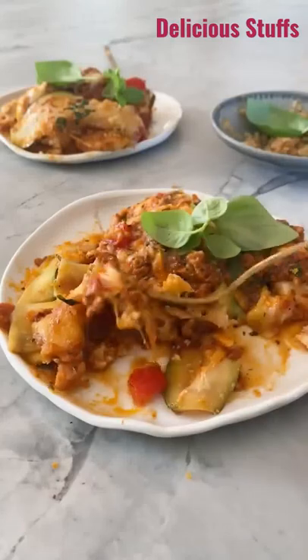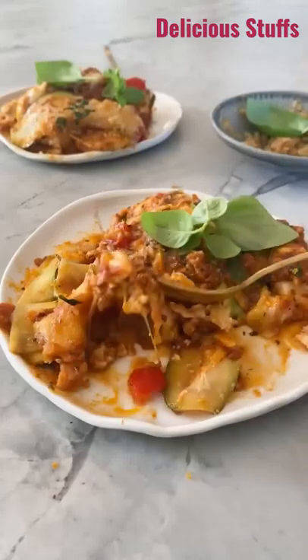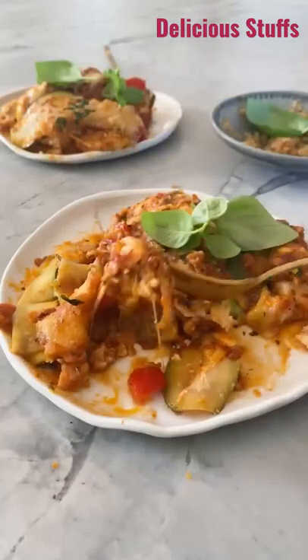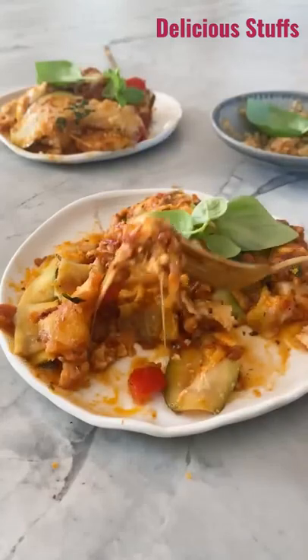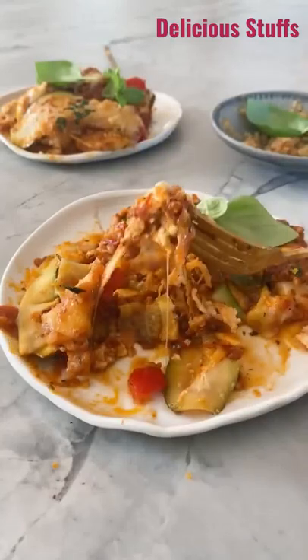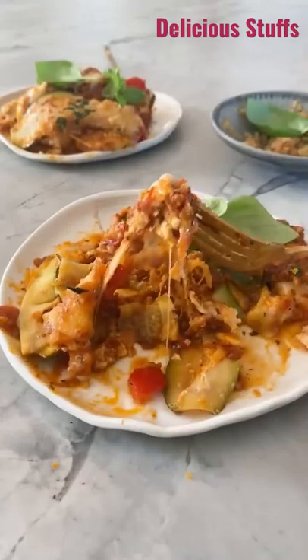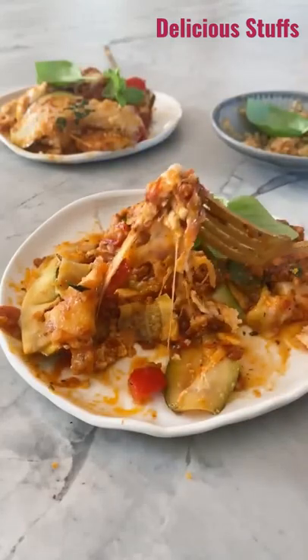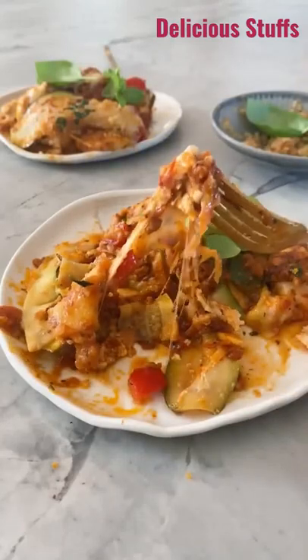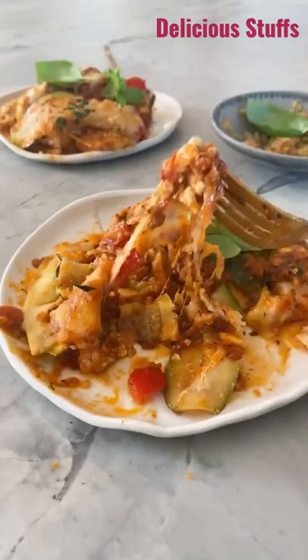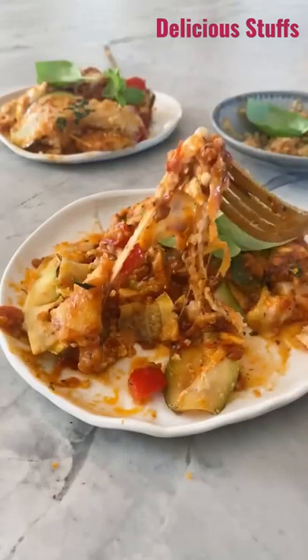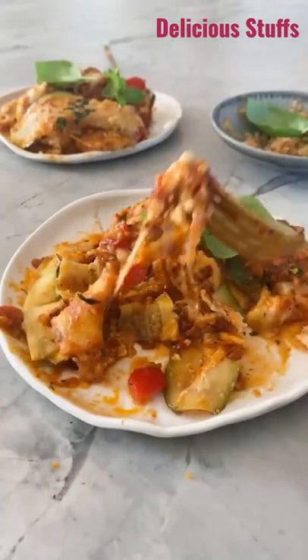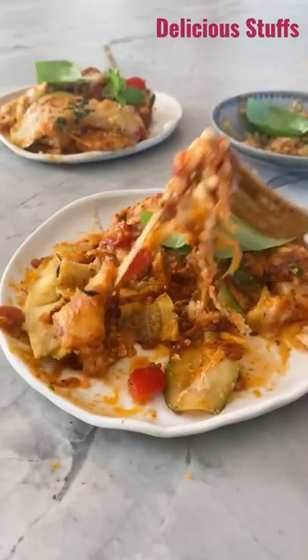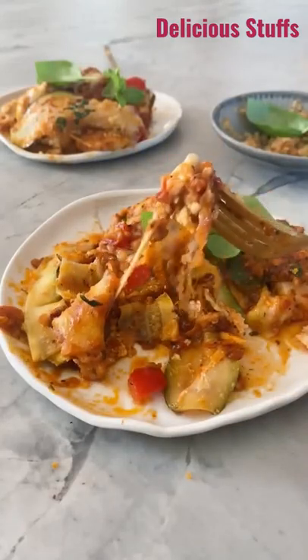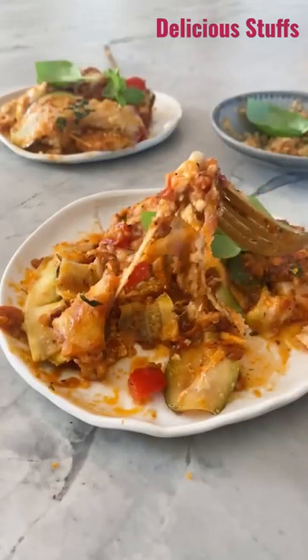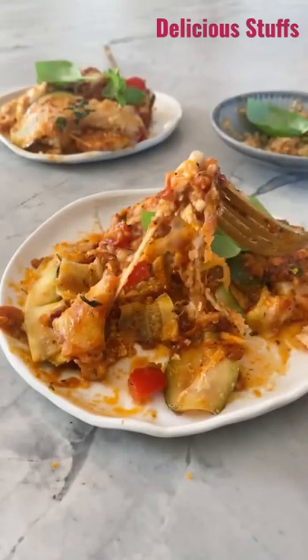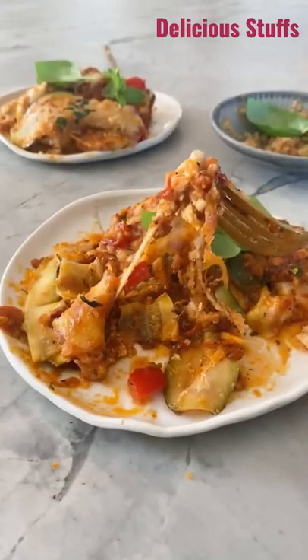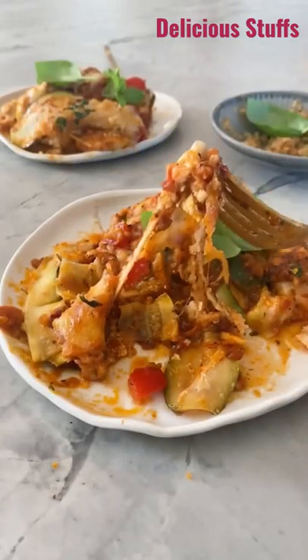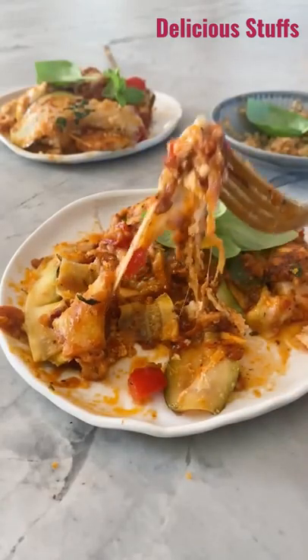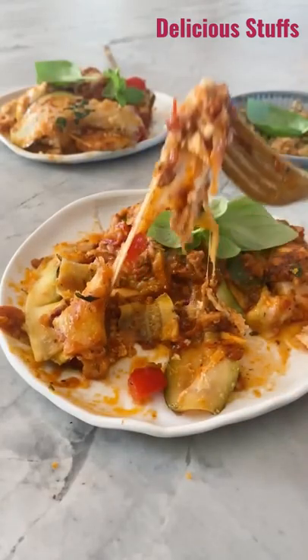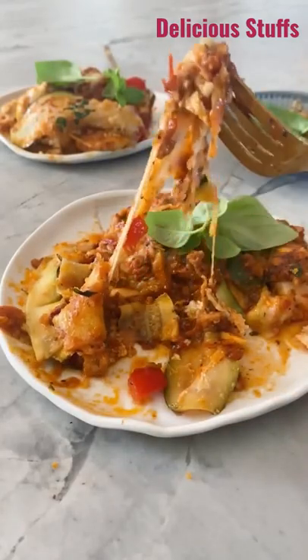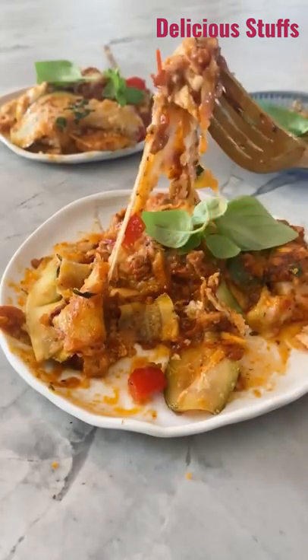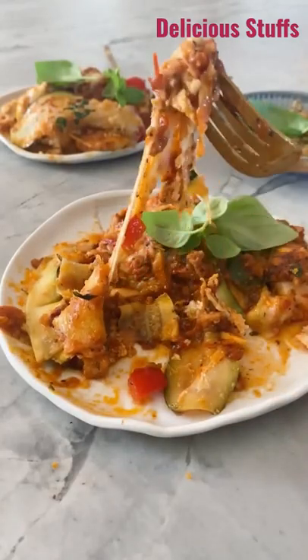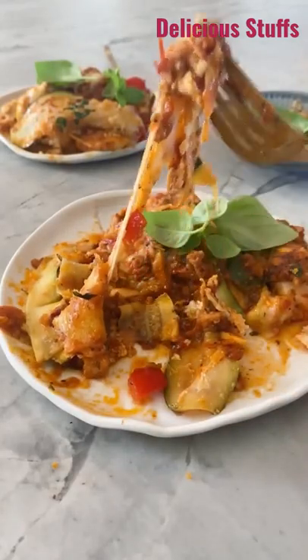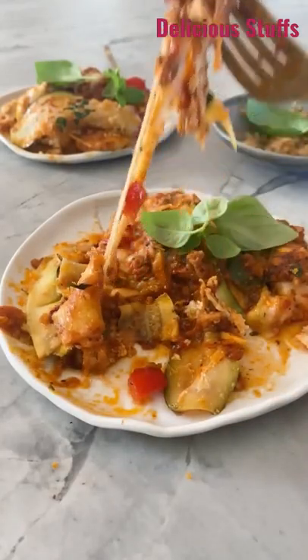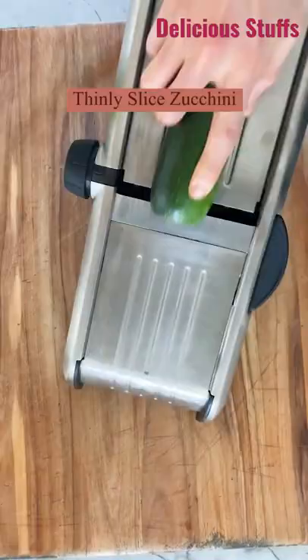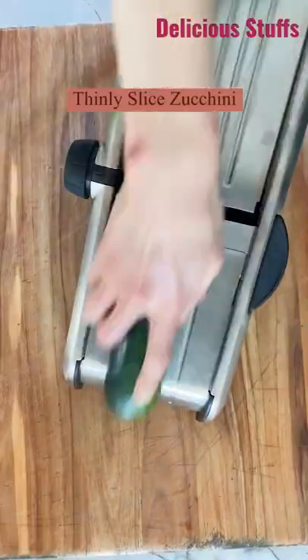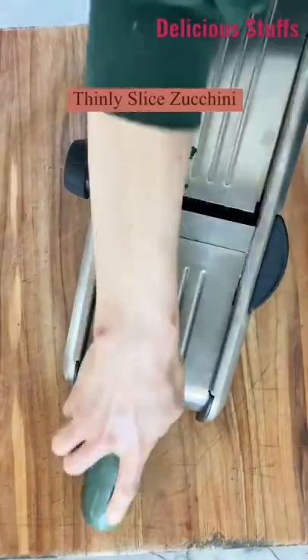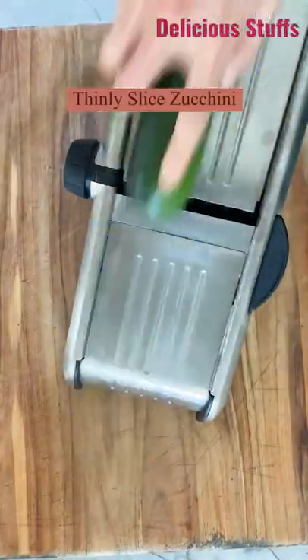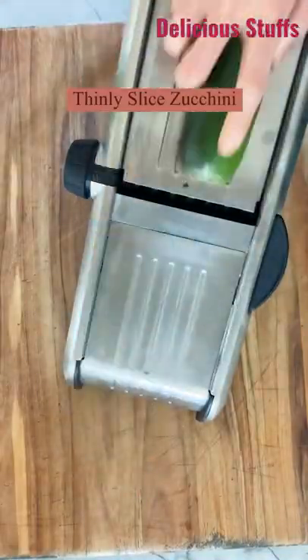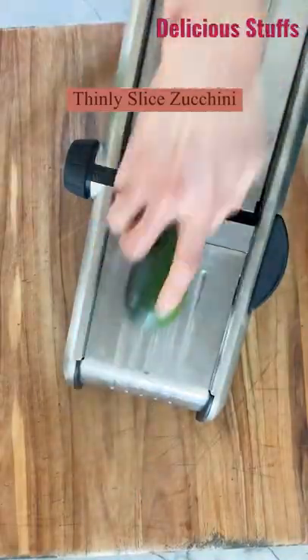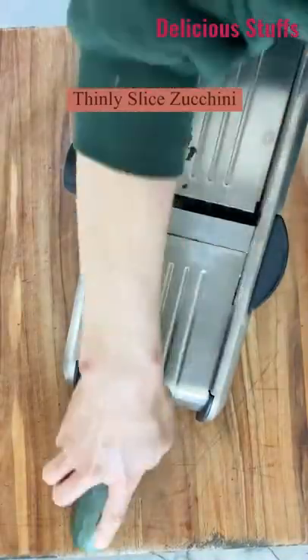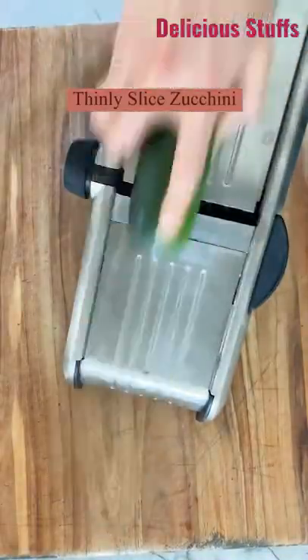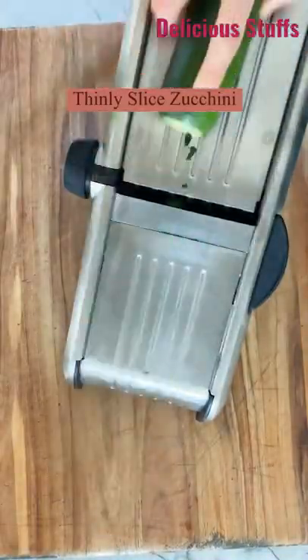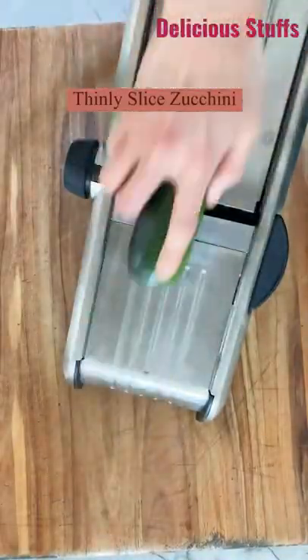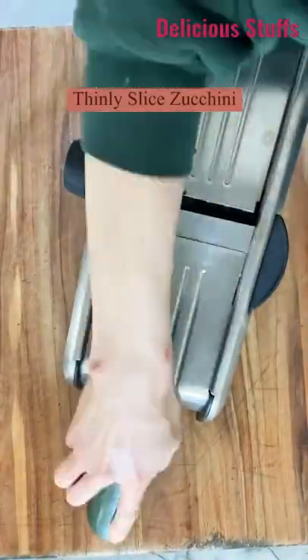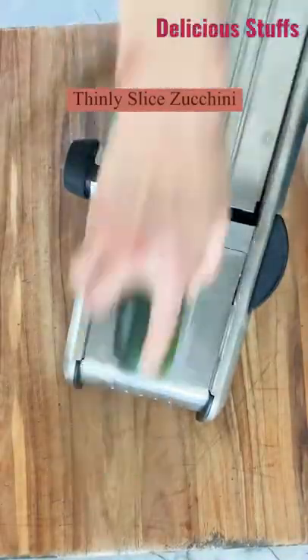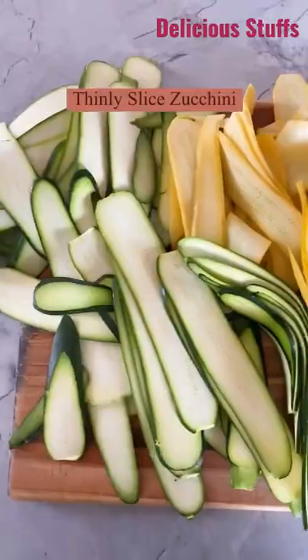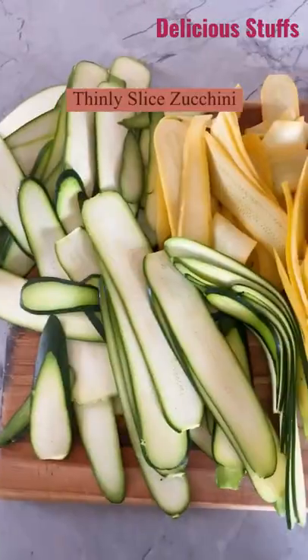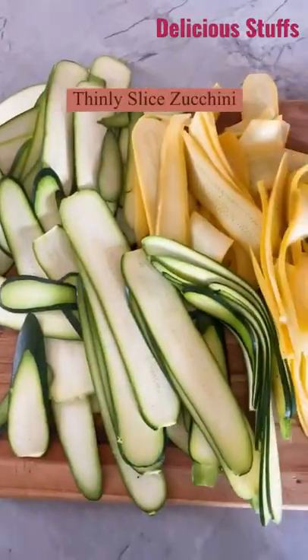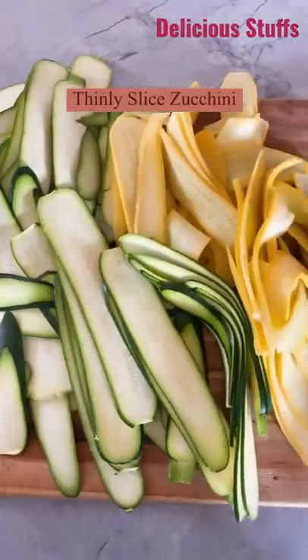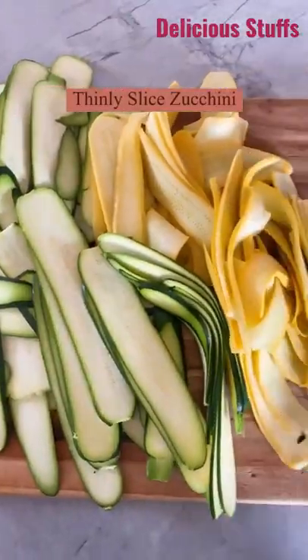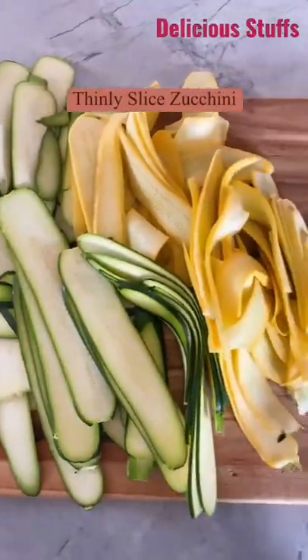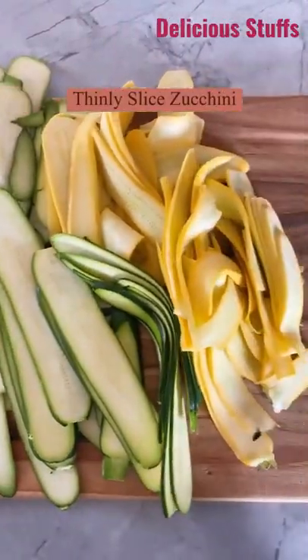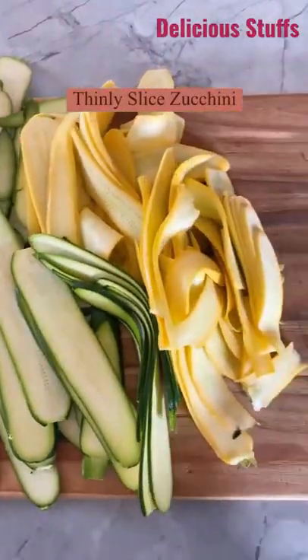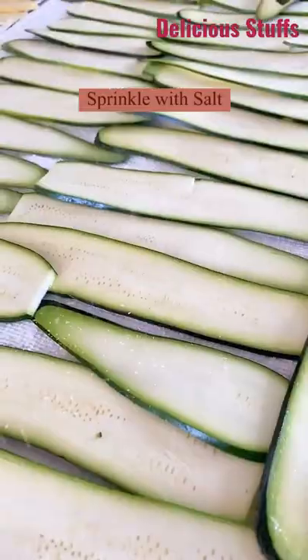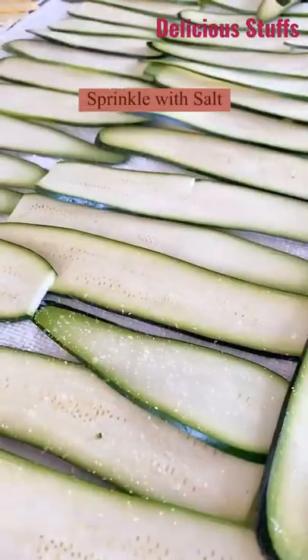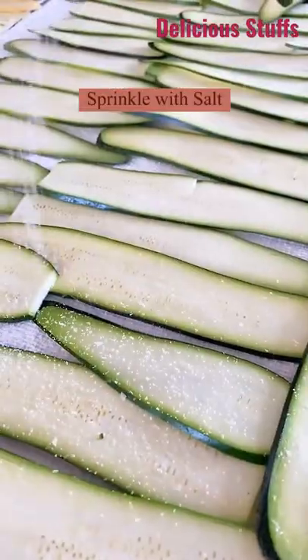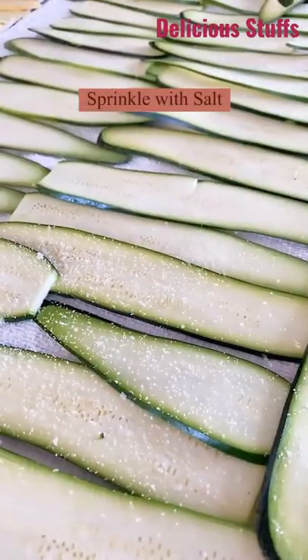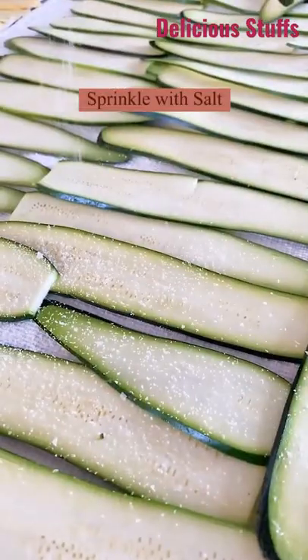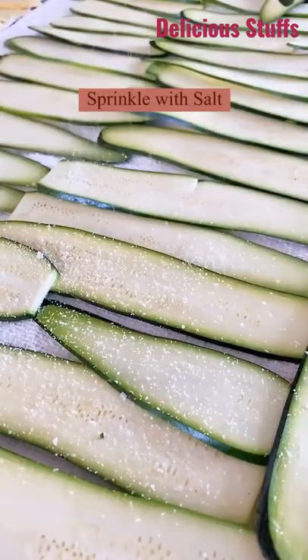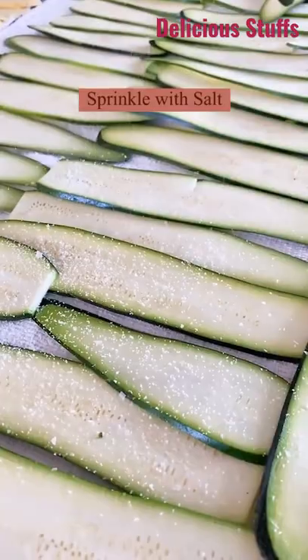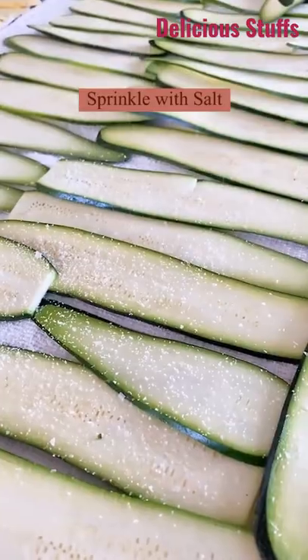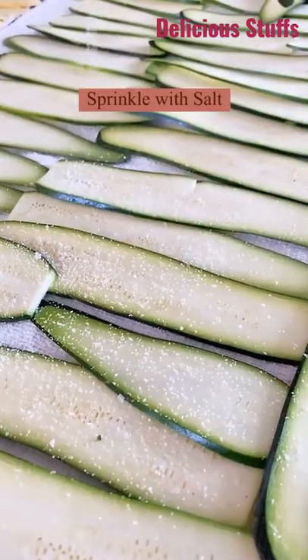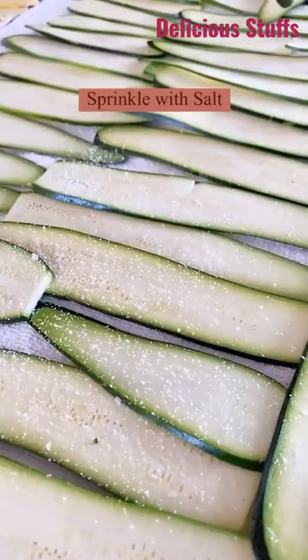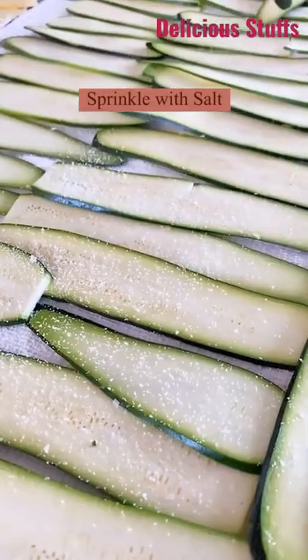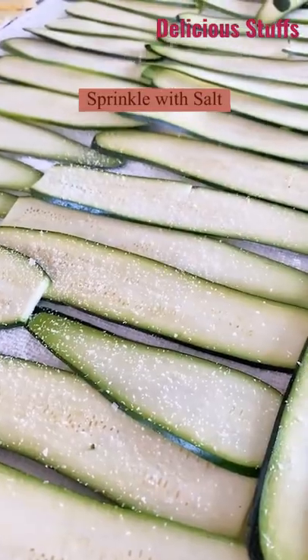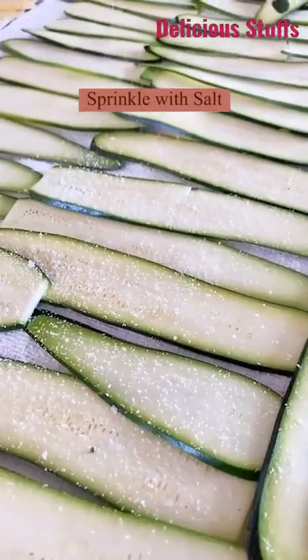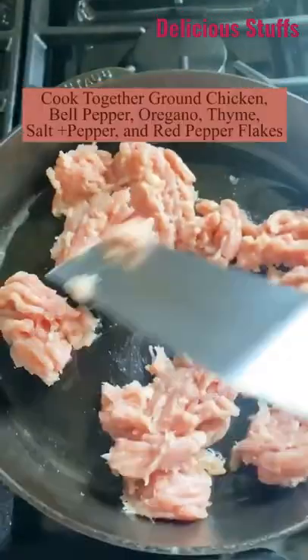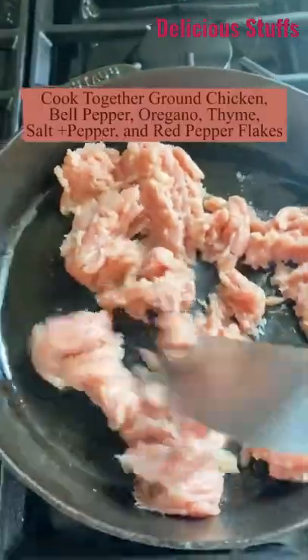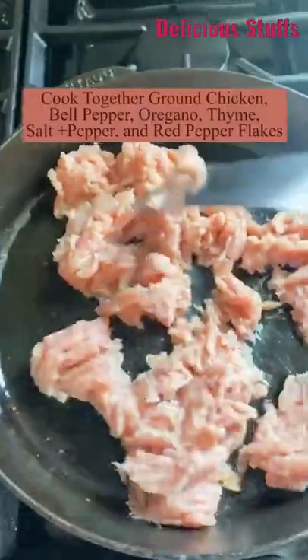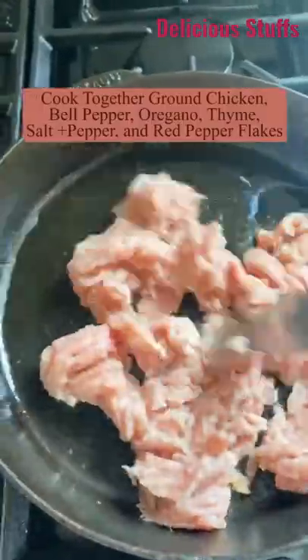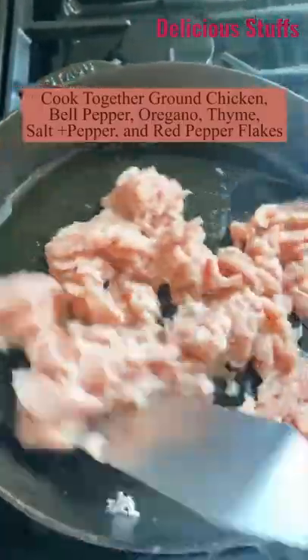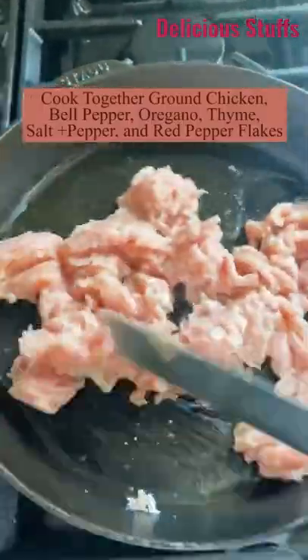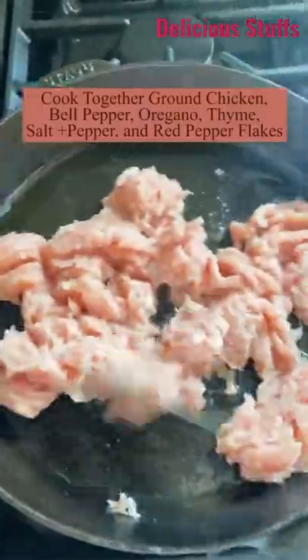You're going to love this spicy zucchini lasagna. Start by thinly slicing the zucchini, then sprinkle it with a little bit of salt and let it sit to draw out the excess water.